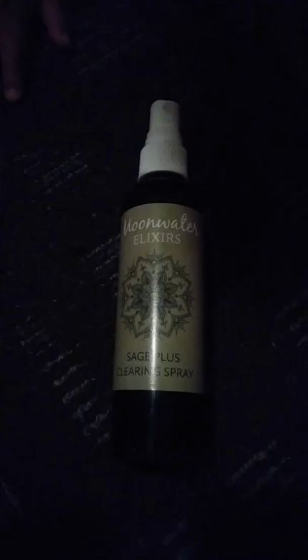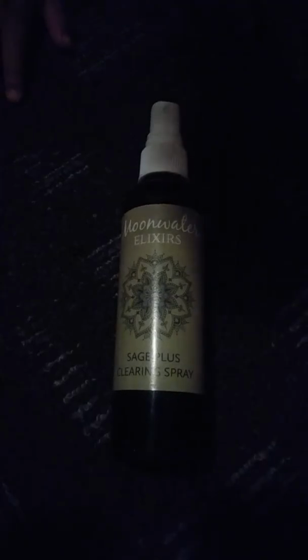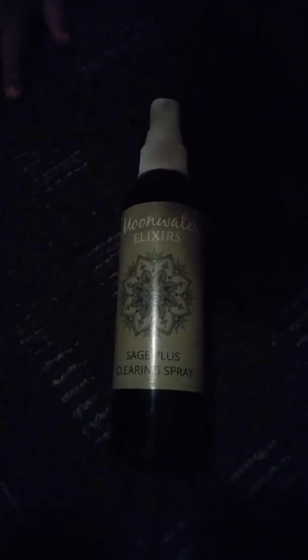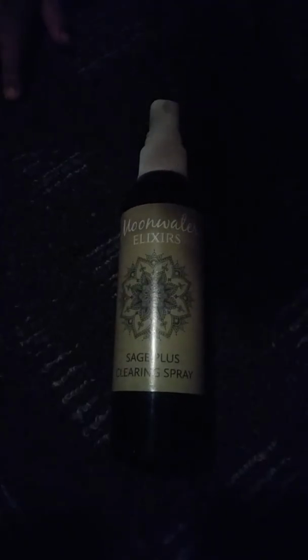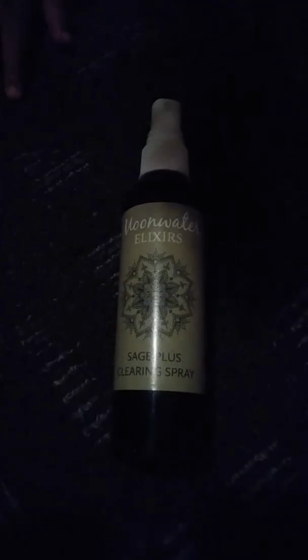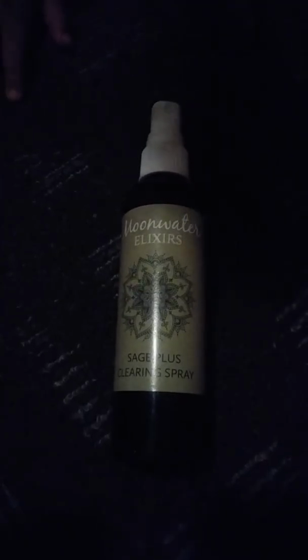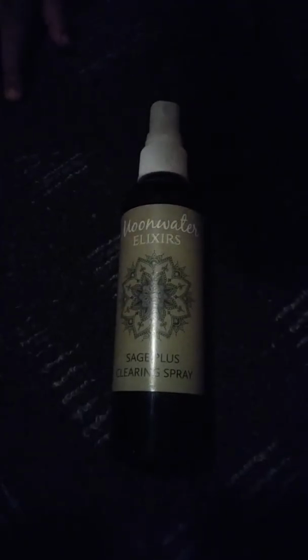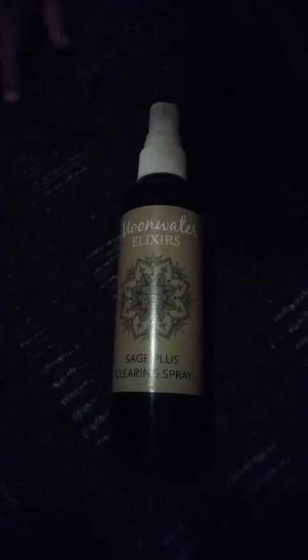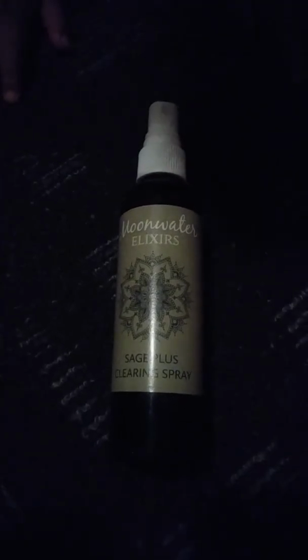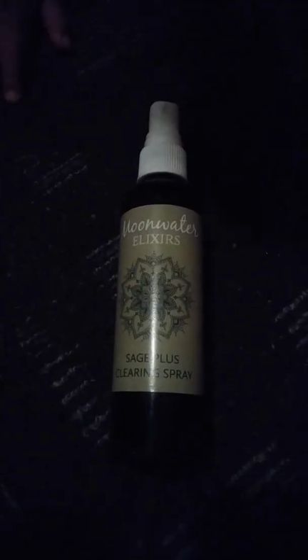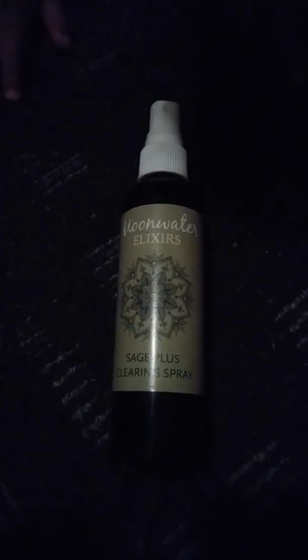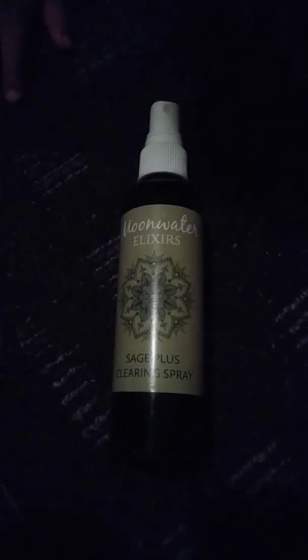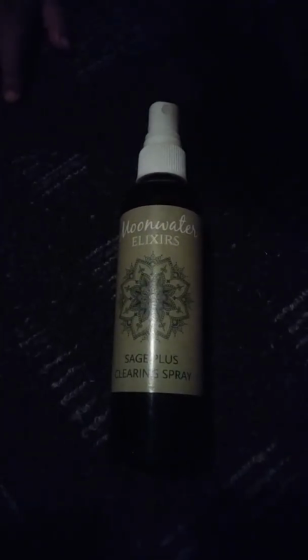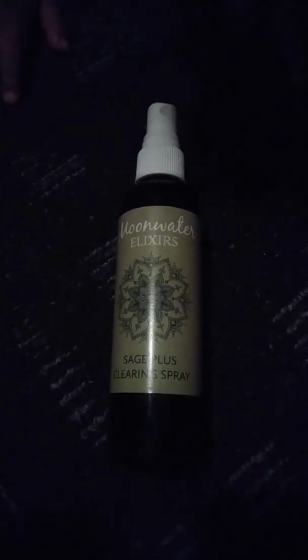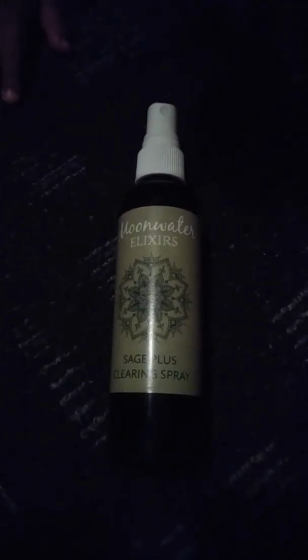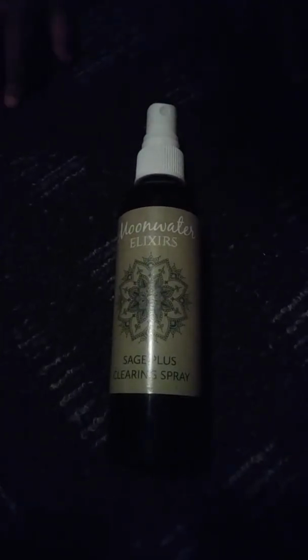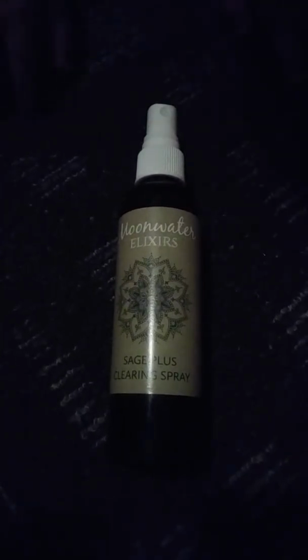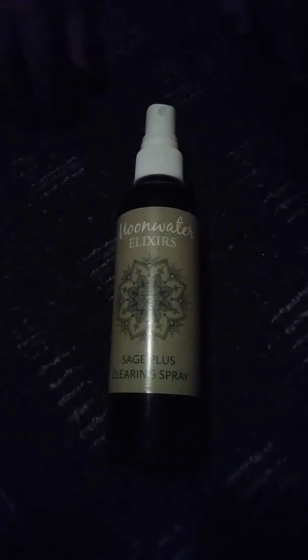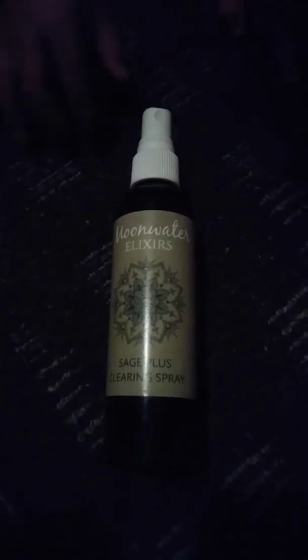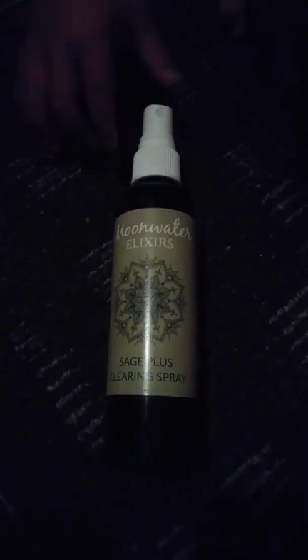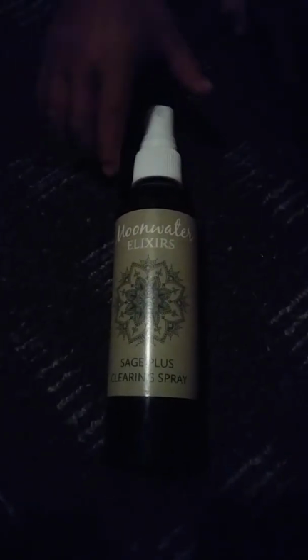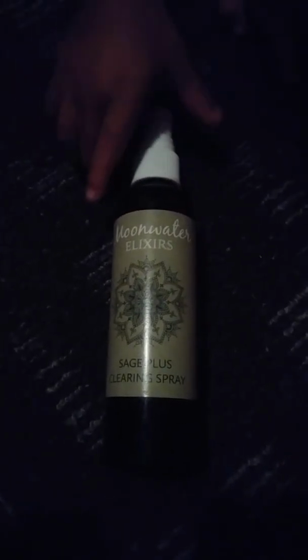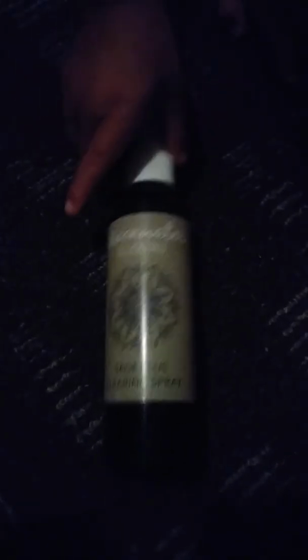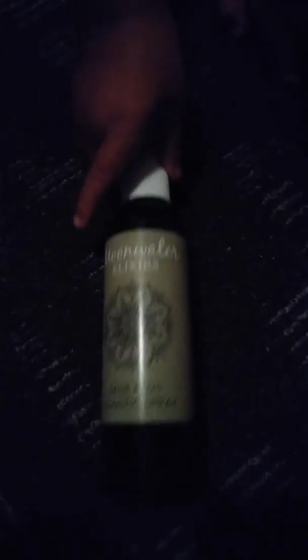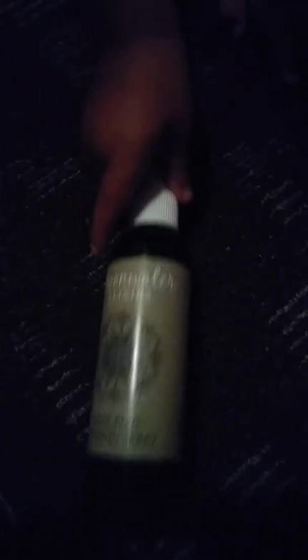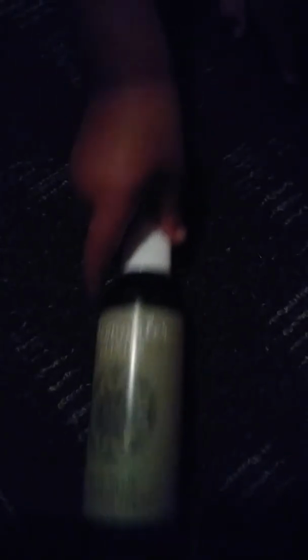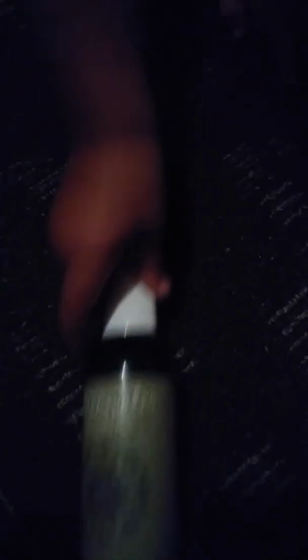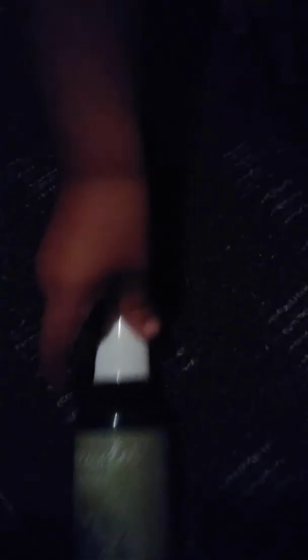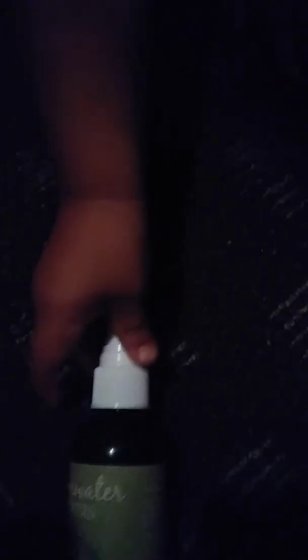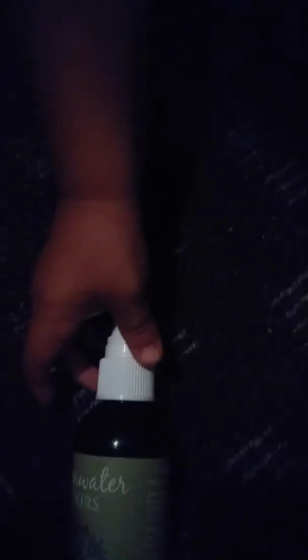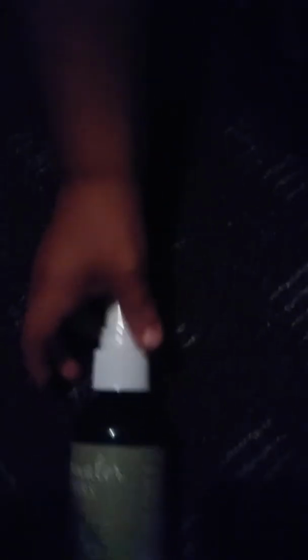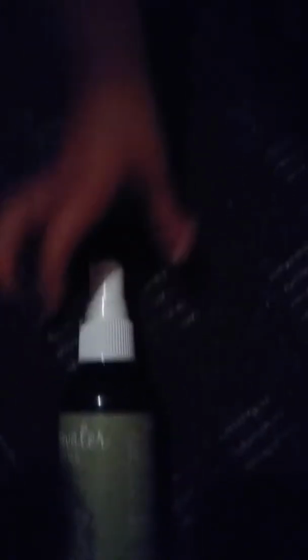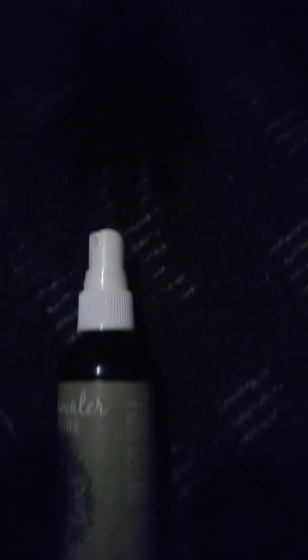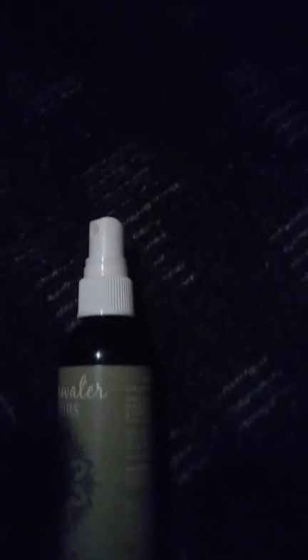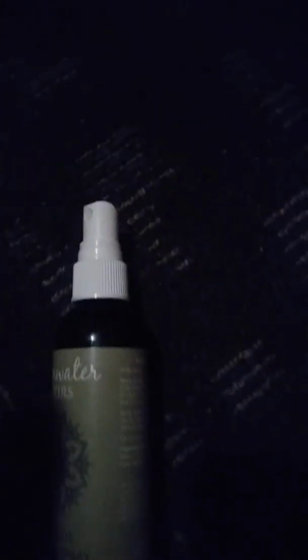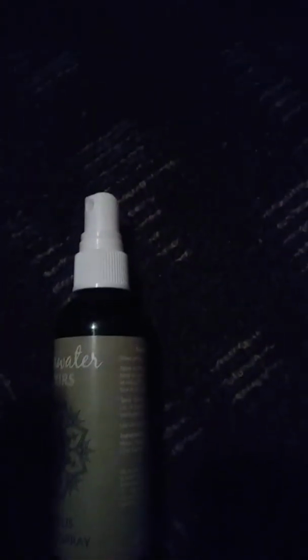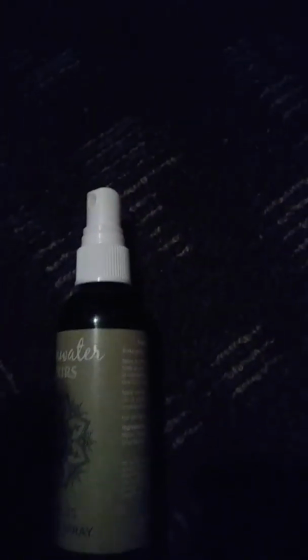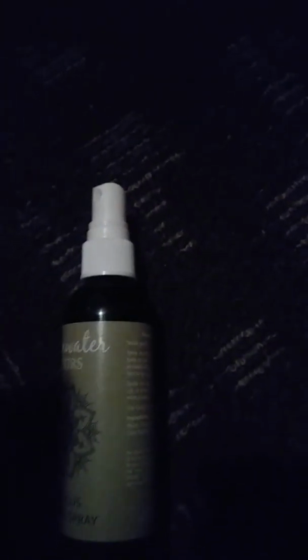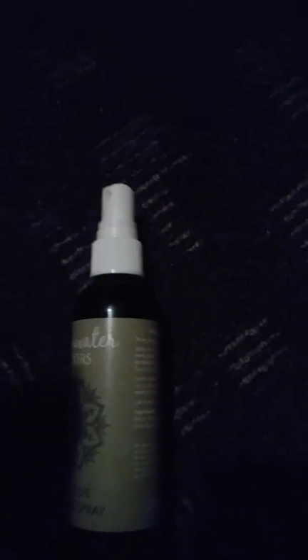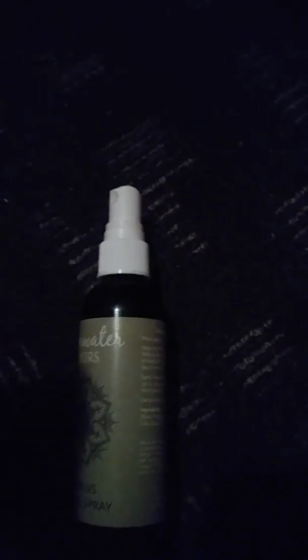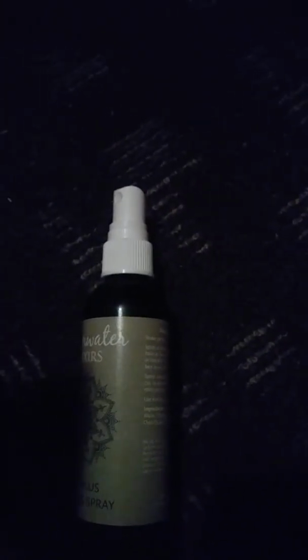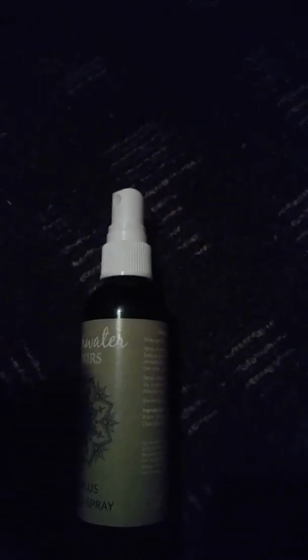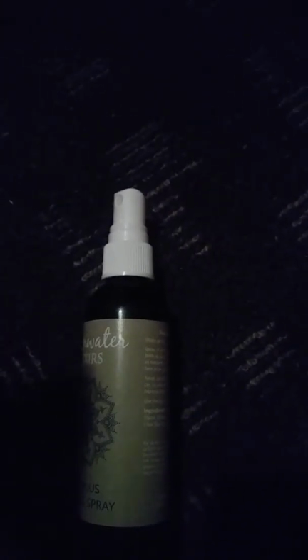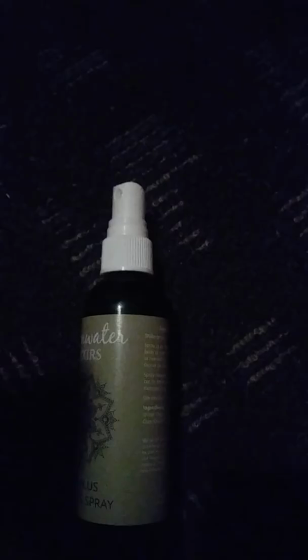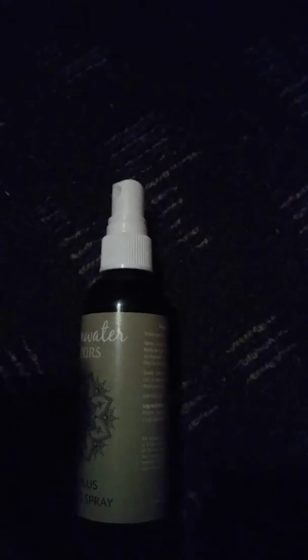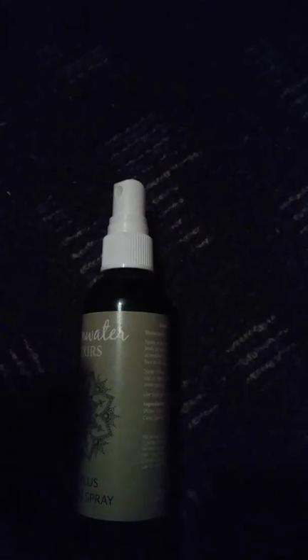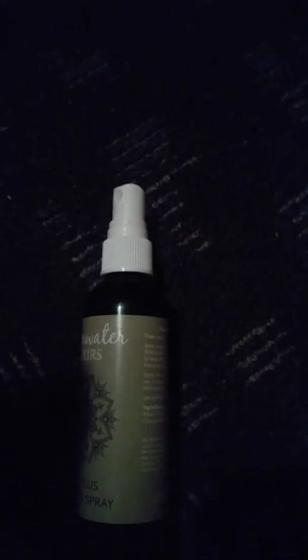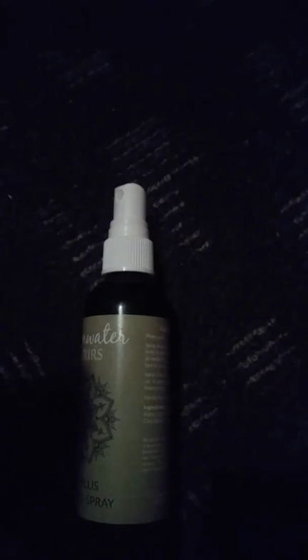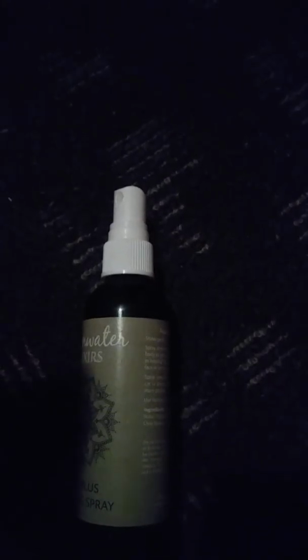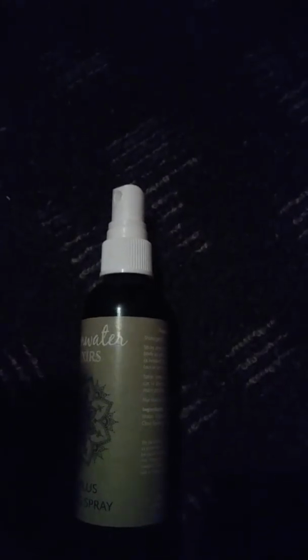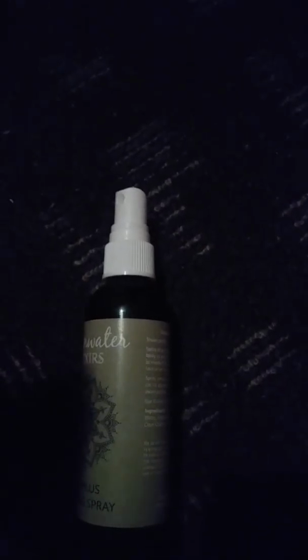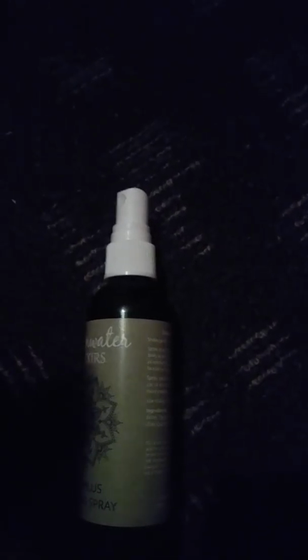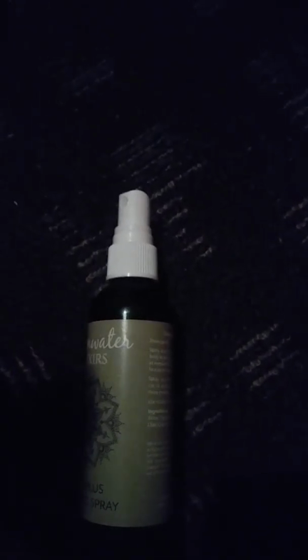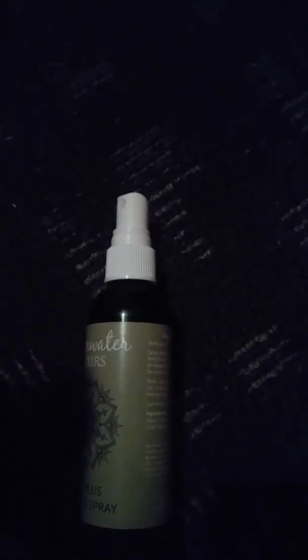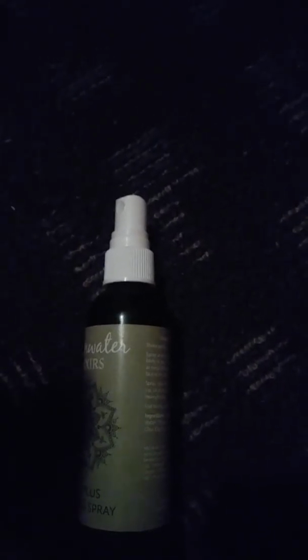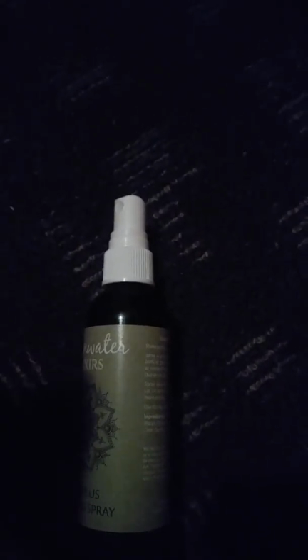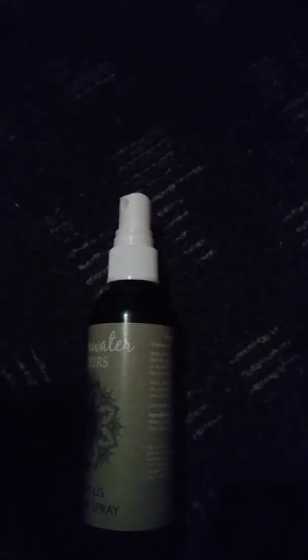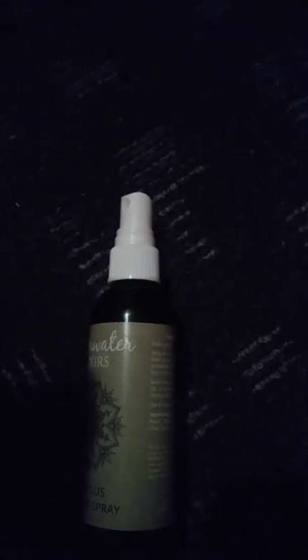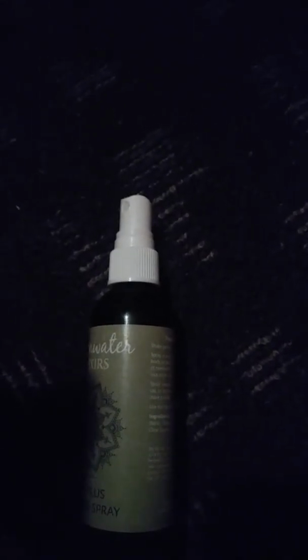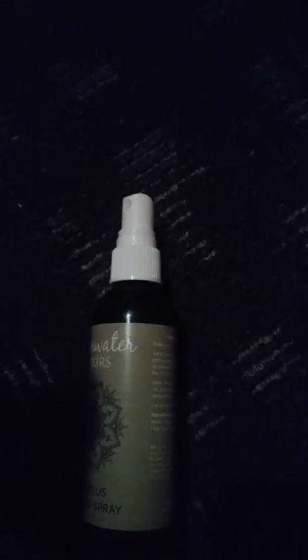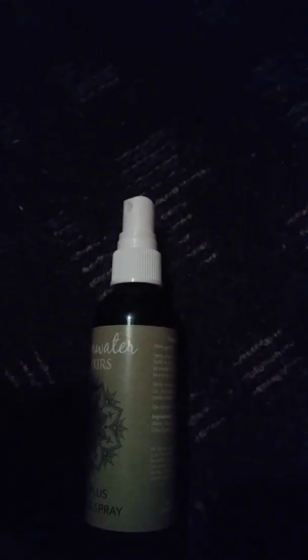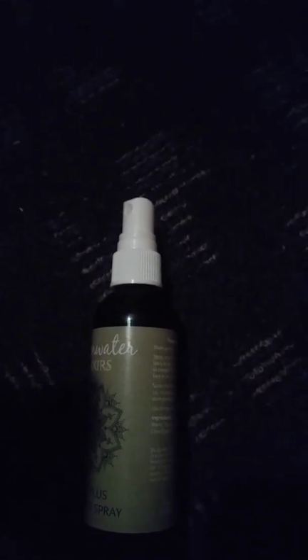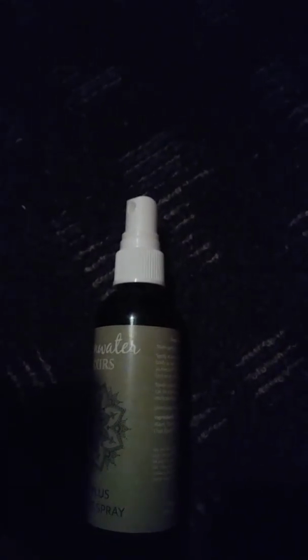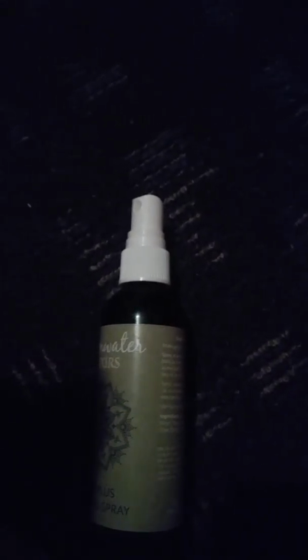Hello everyone. I received this bottle of Sage Plus Spray. It is a smoke-free alternative to smudging.